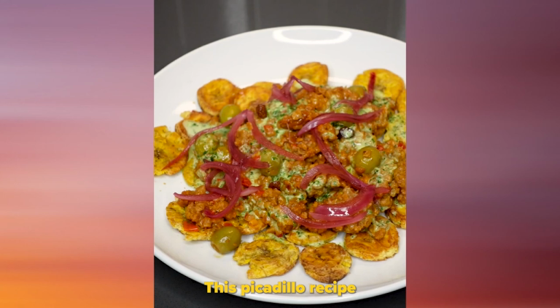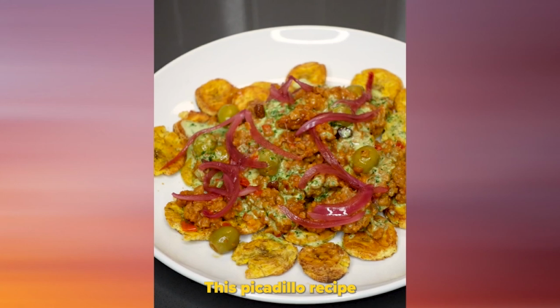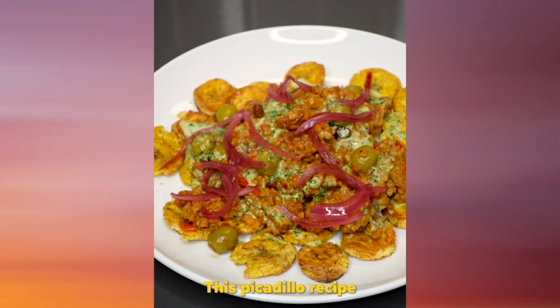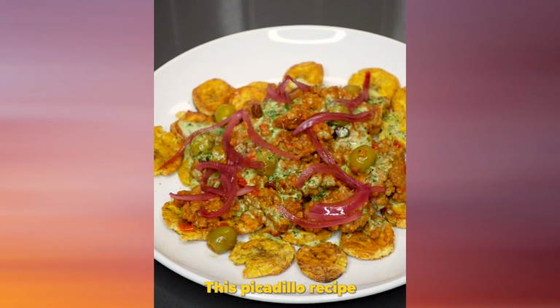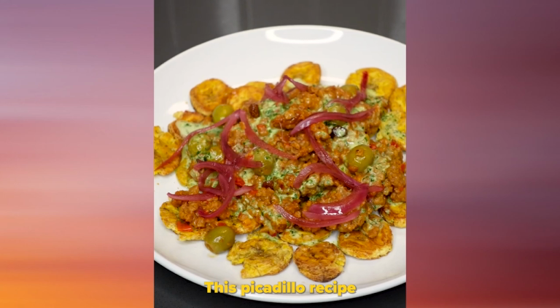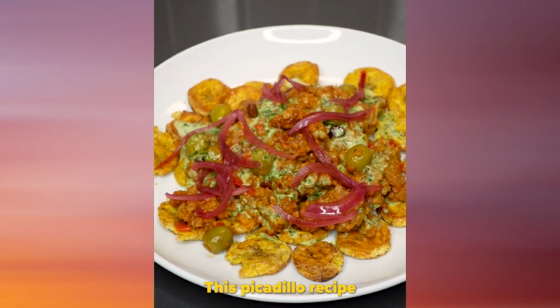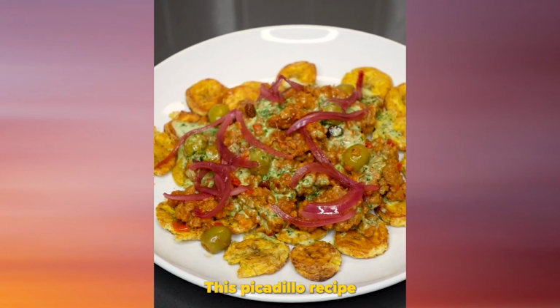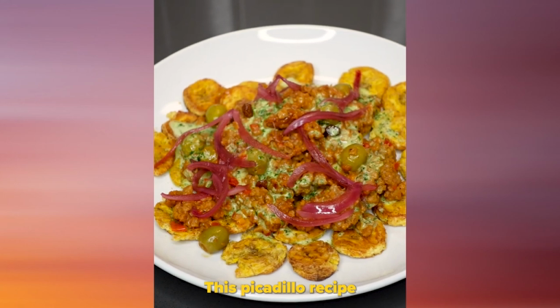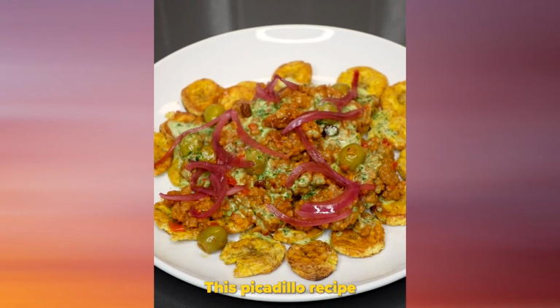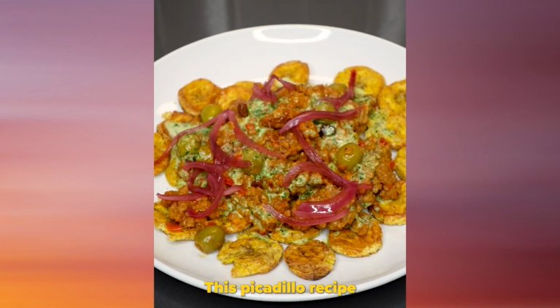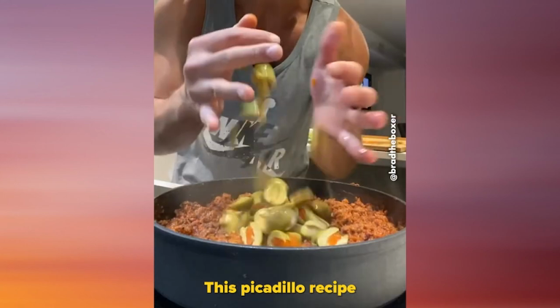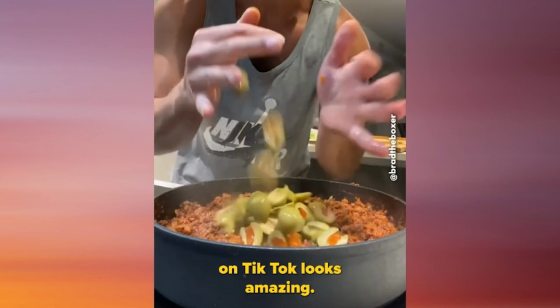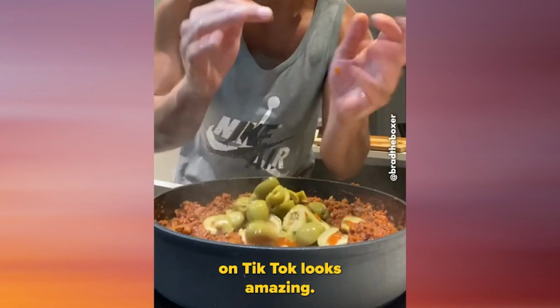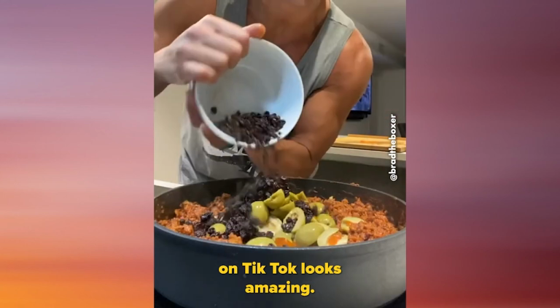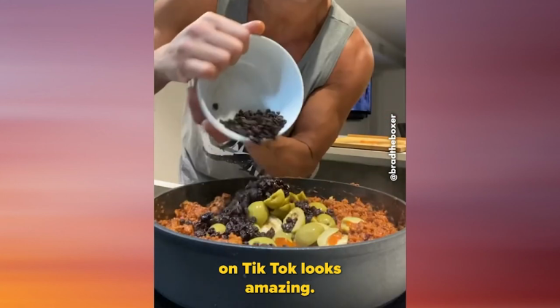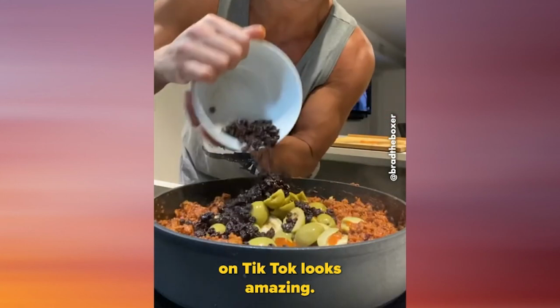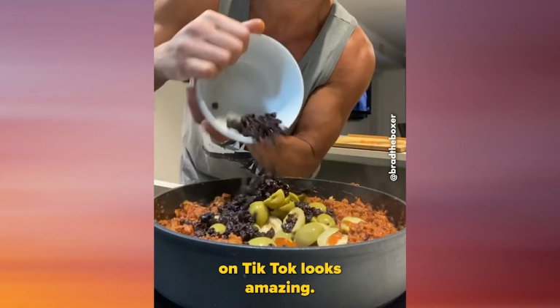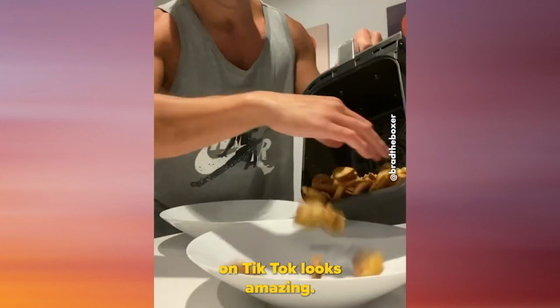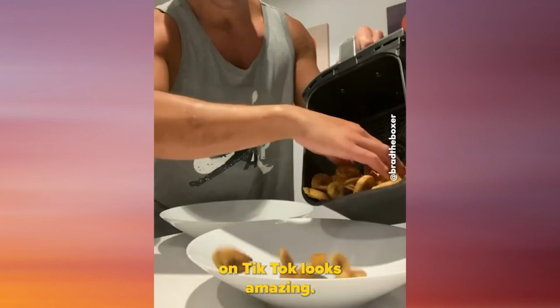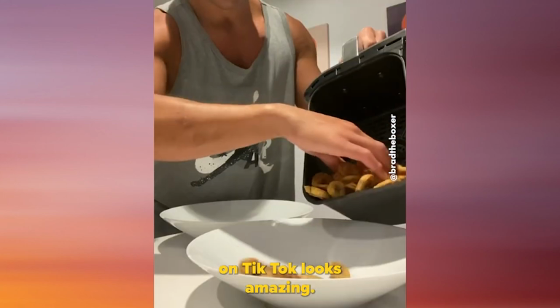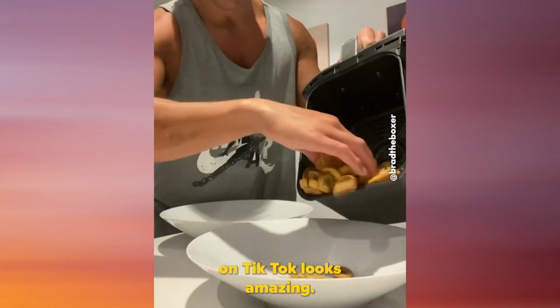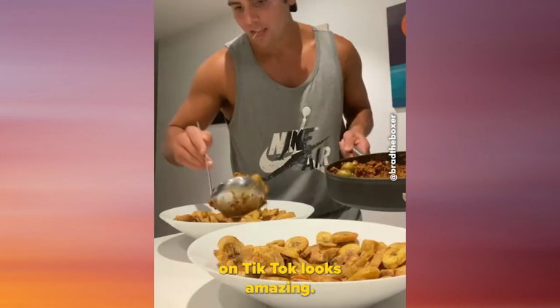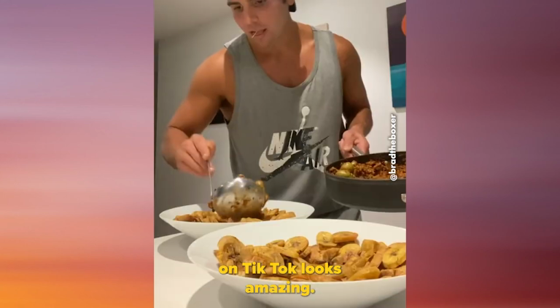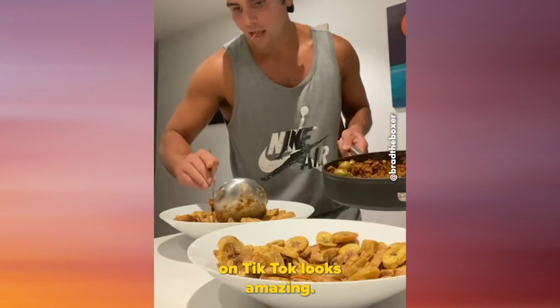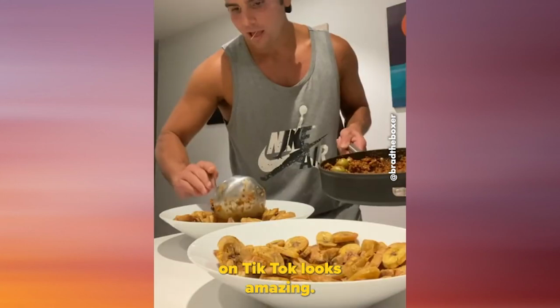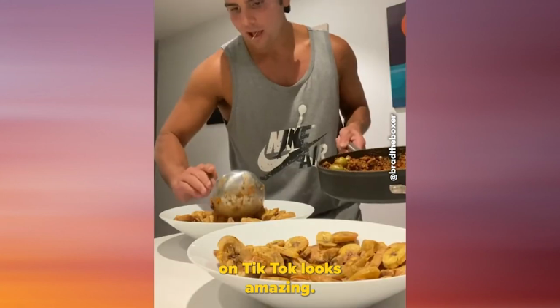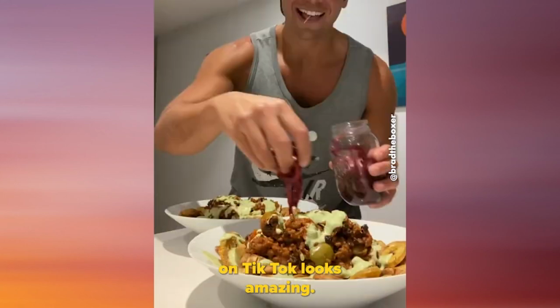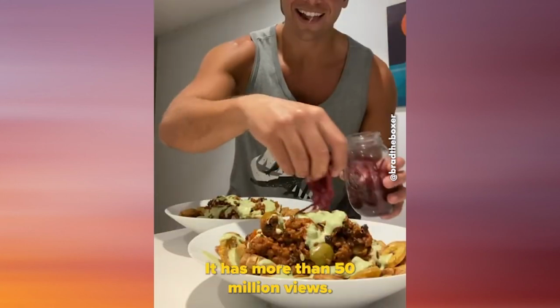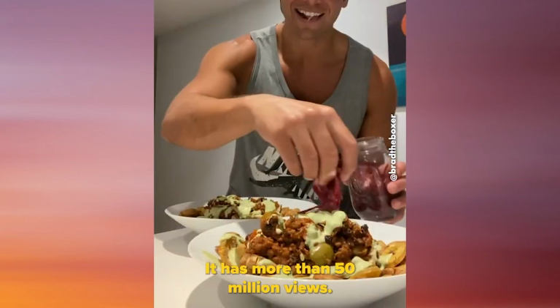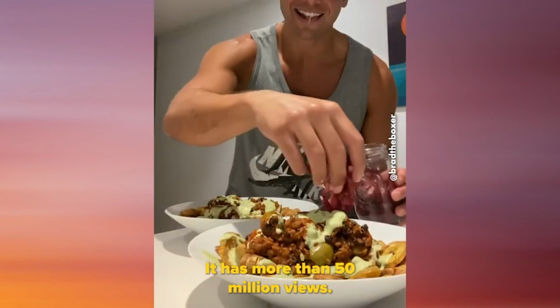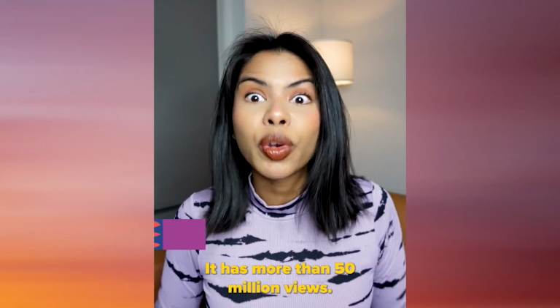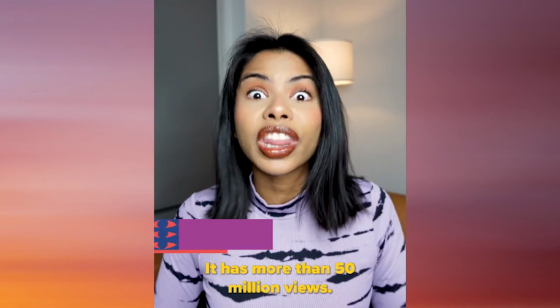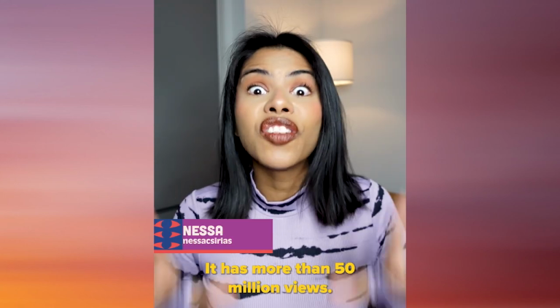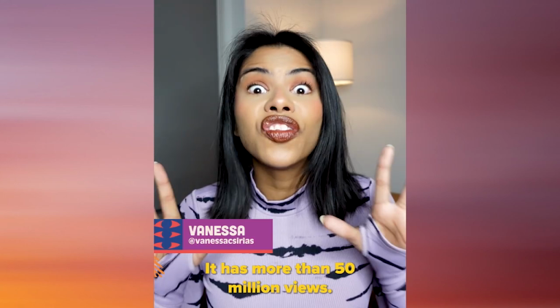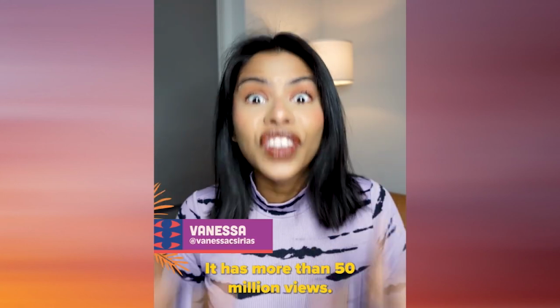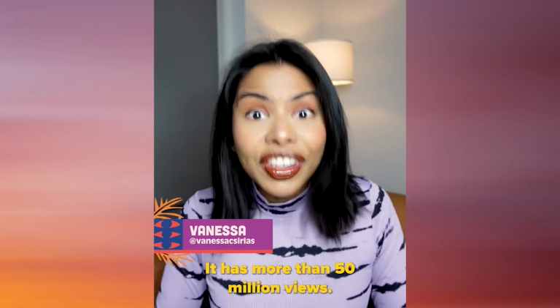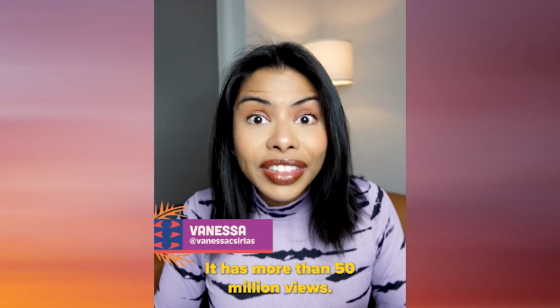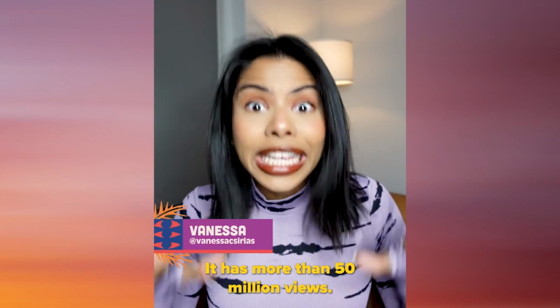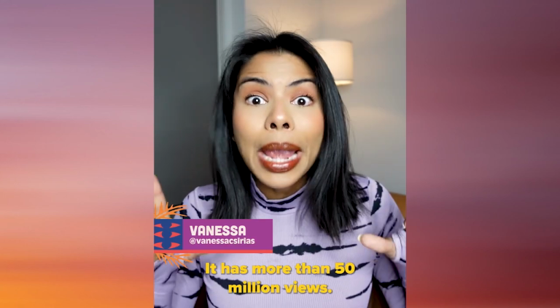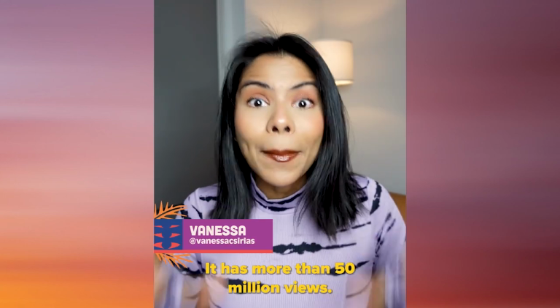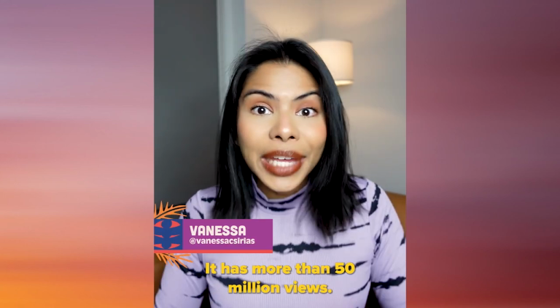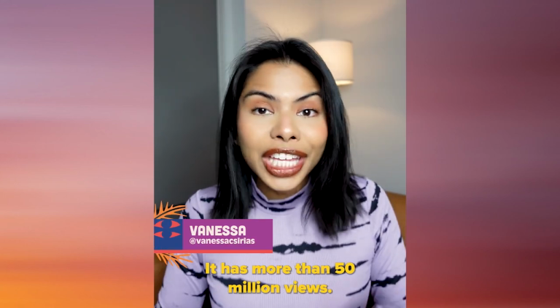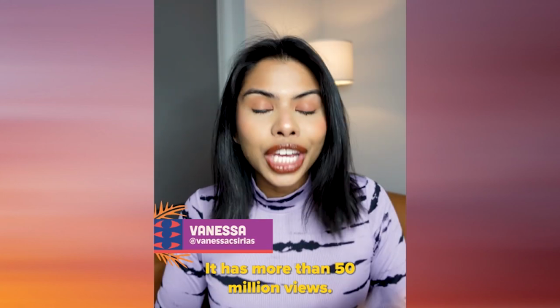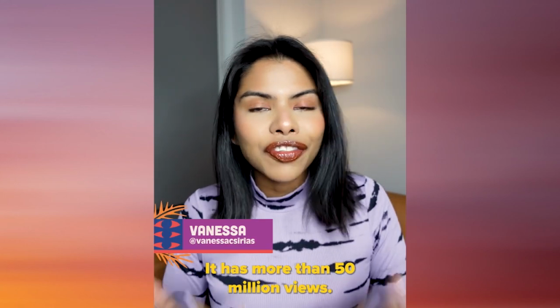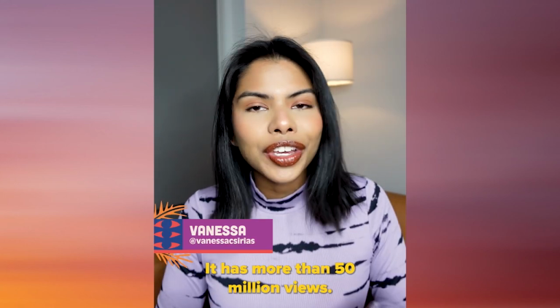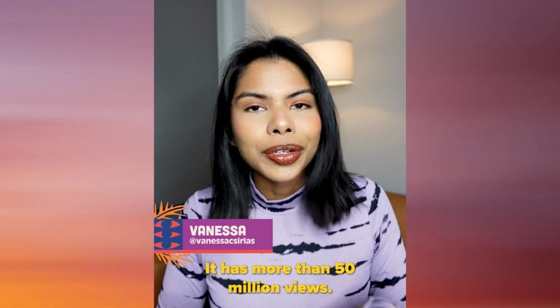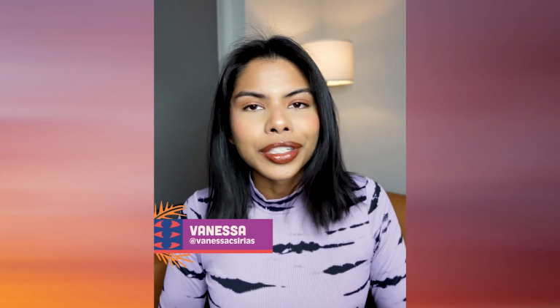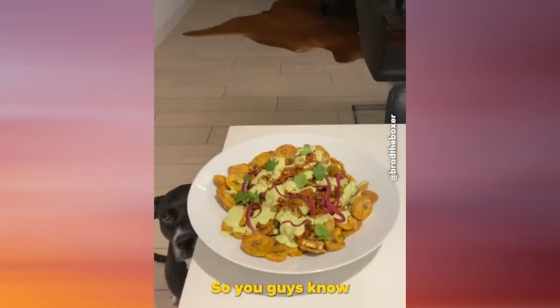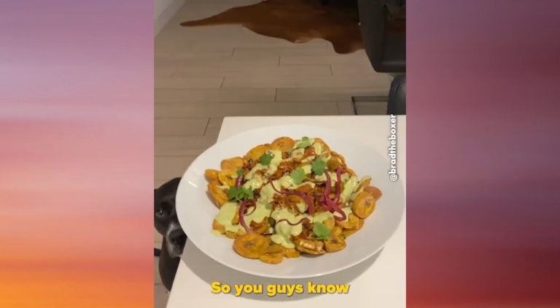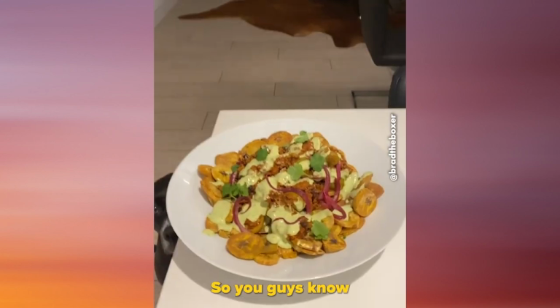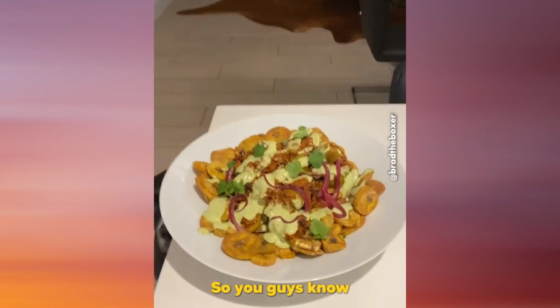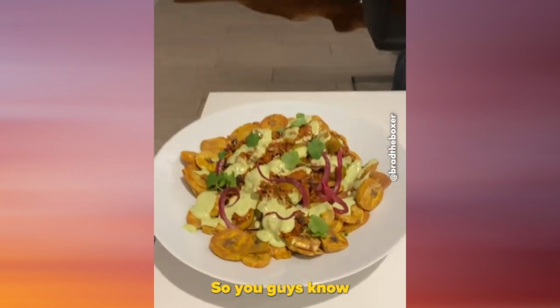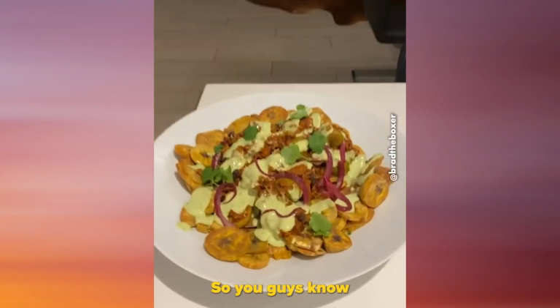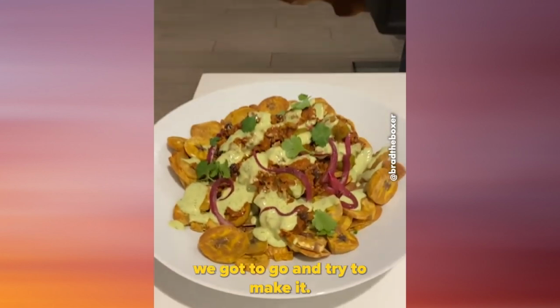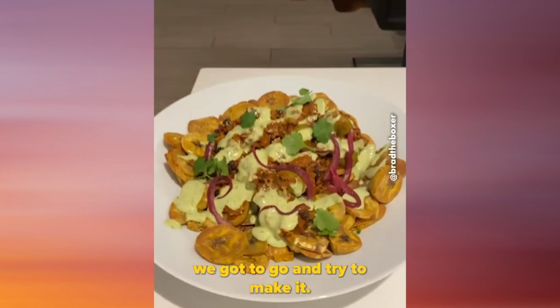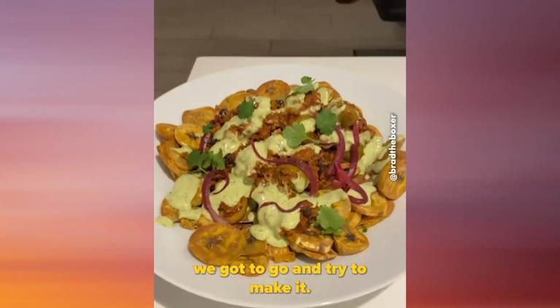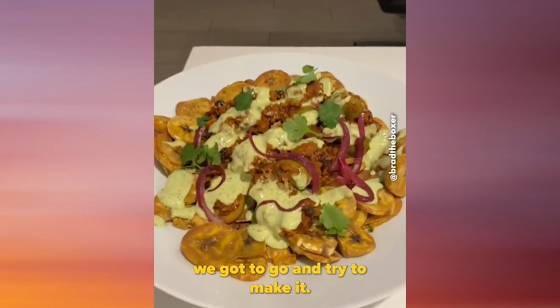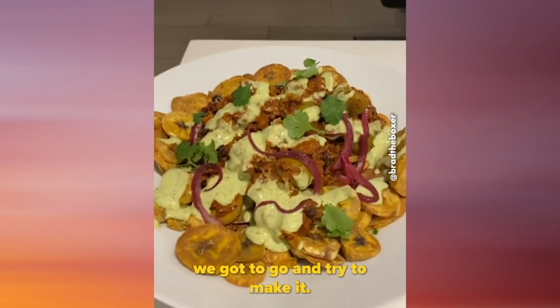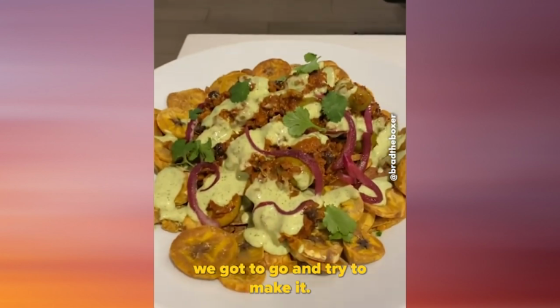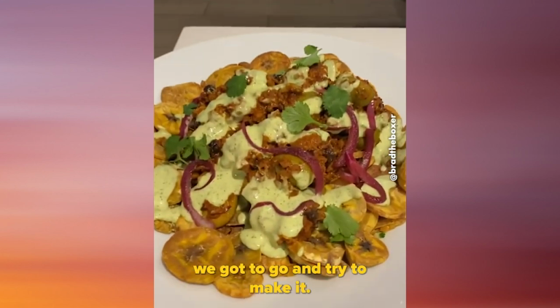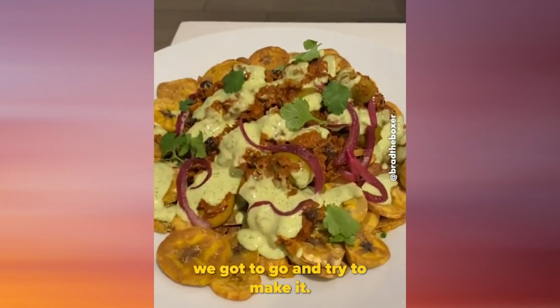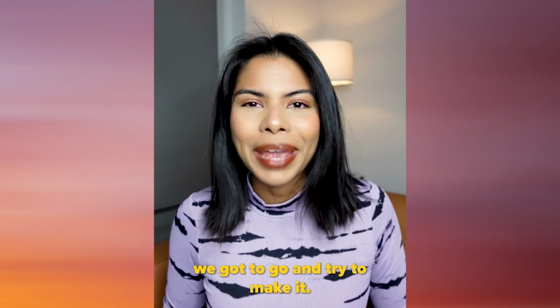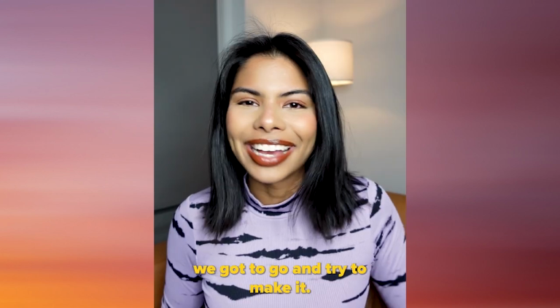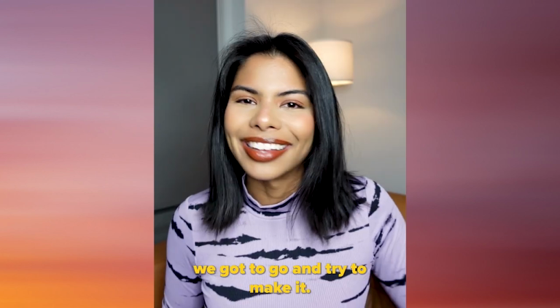This picadillo recipe on TikTok looks amazing — it has more than 50 million views. So you guys know we gotta go and try to make it.